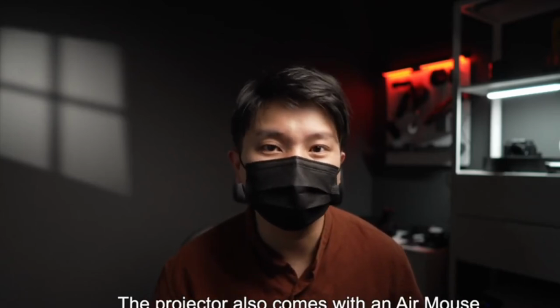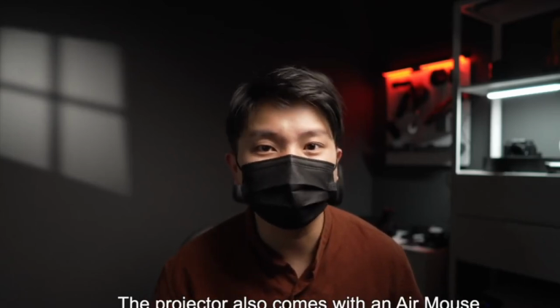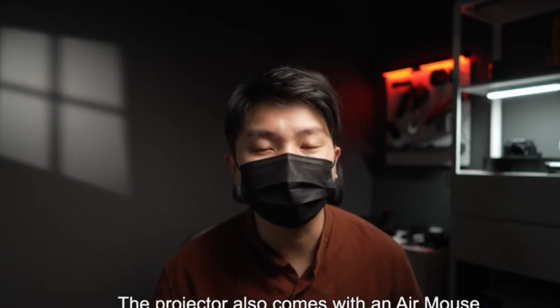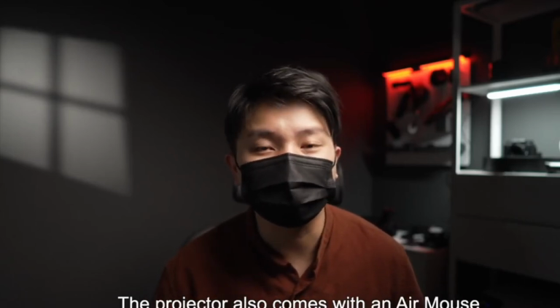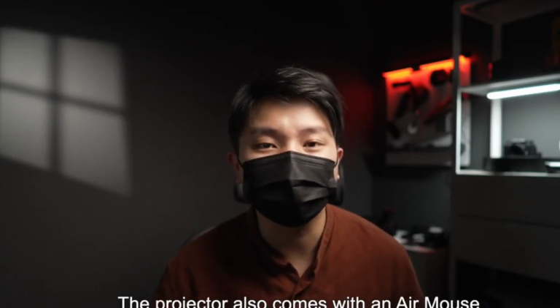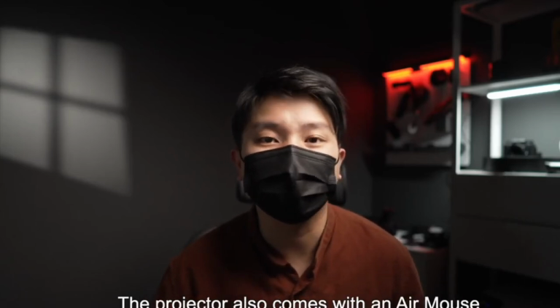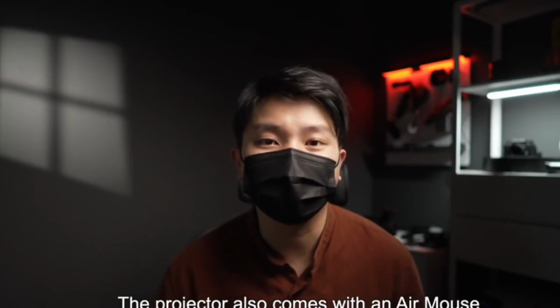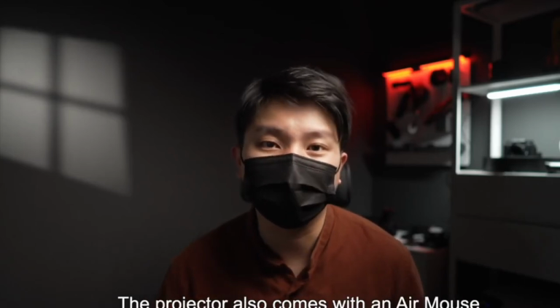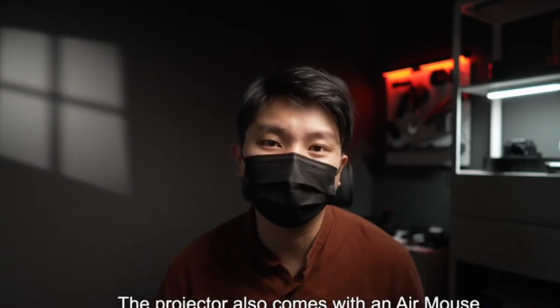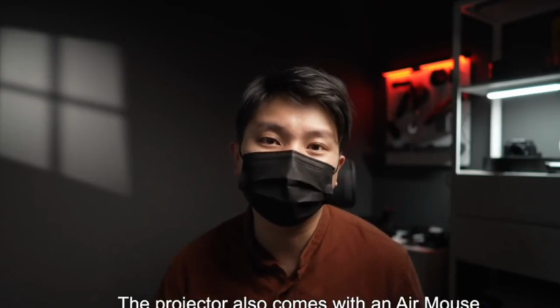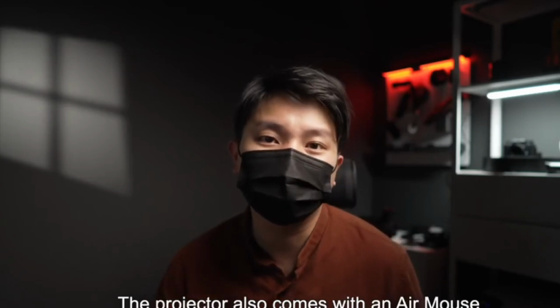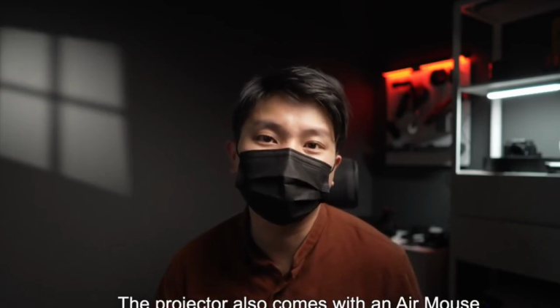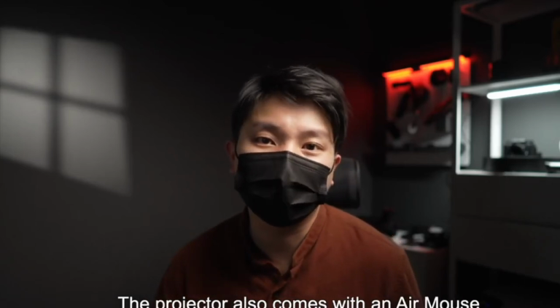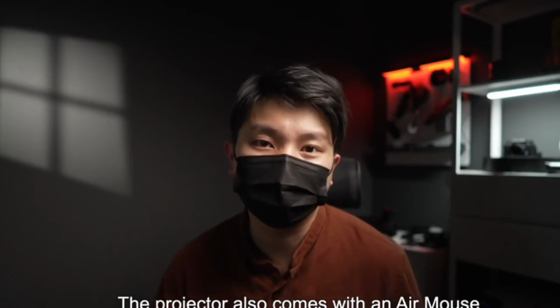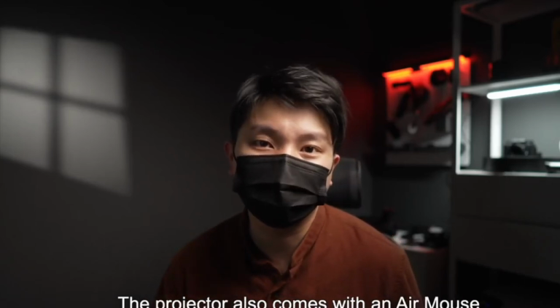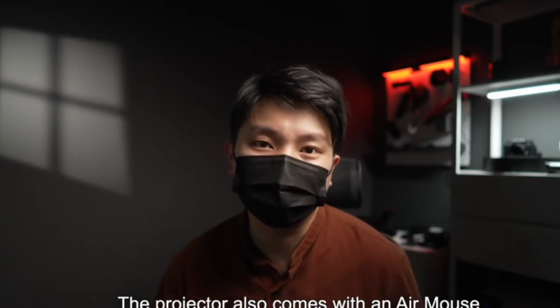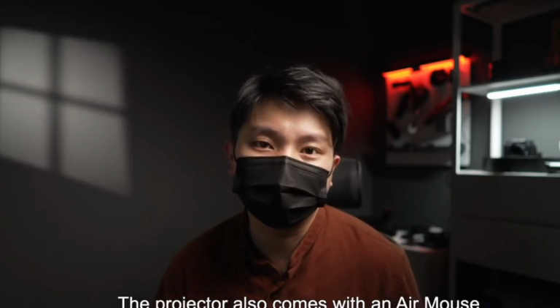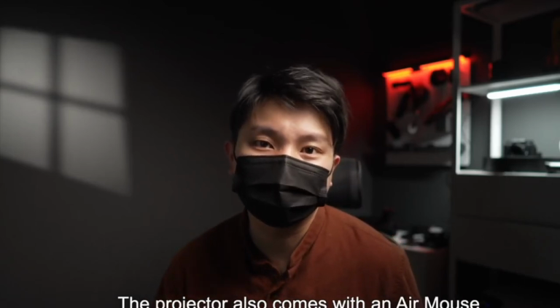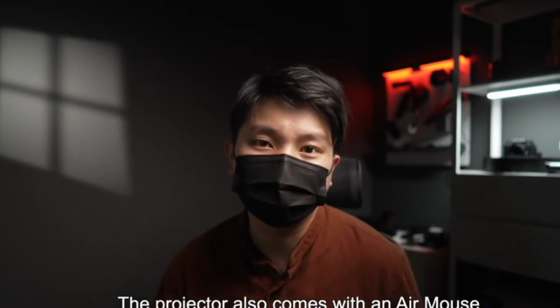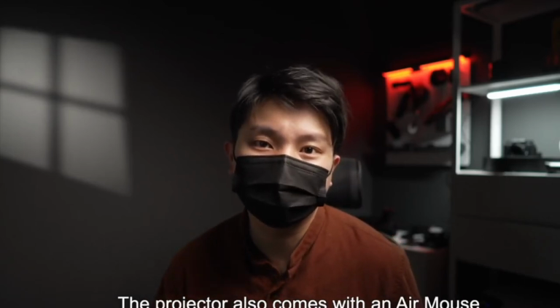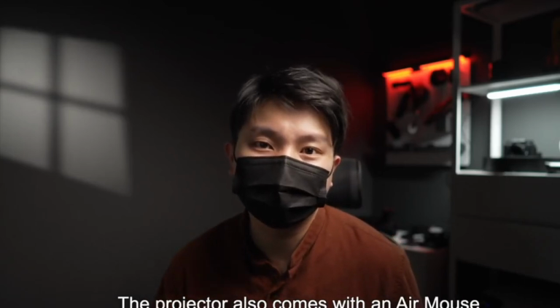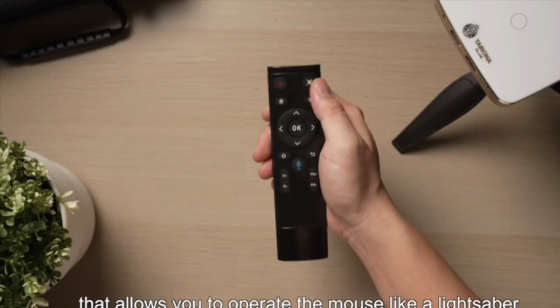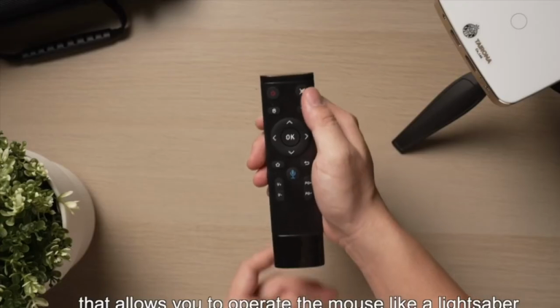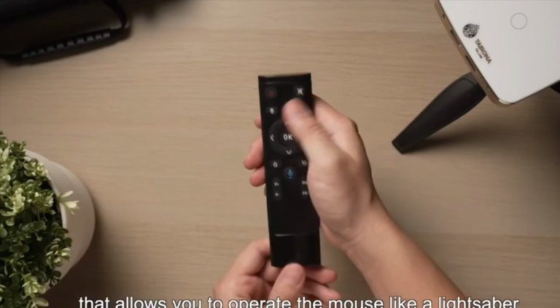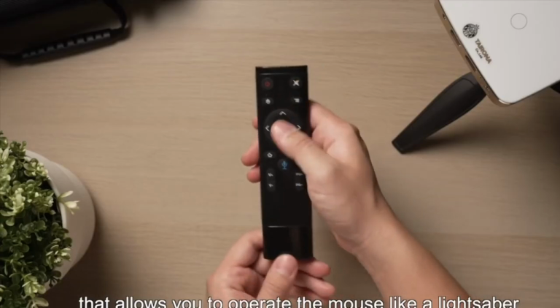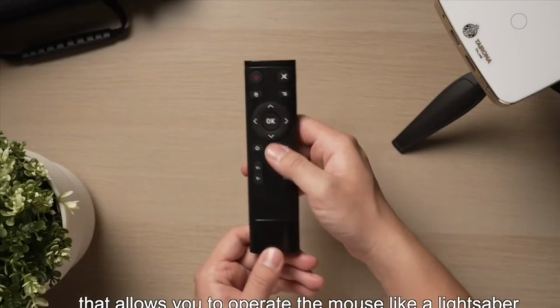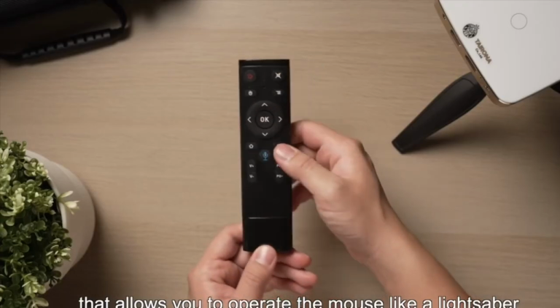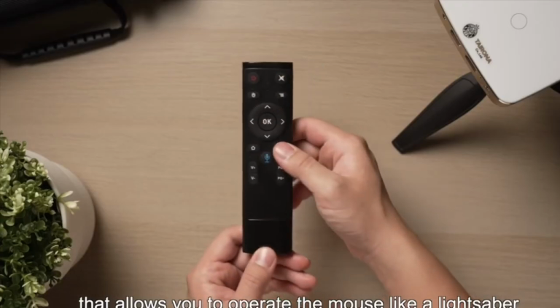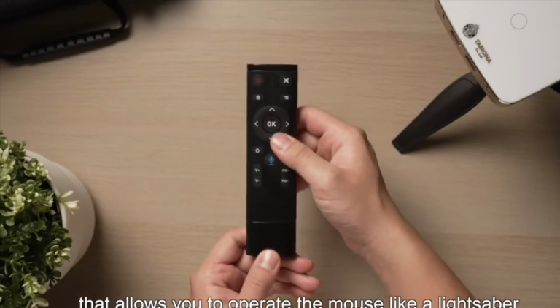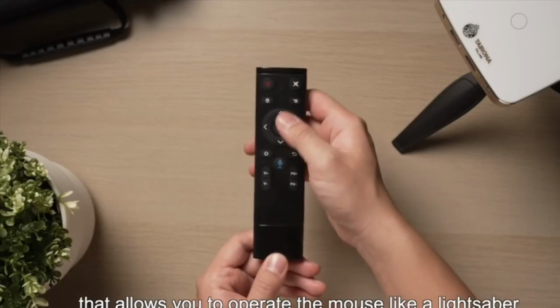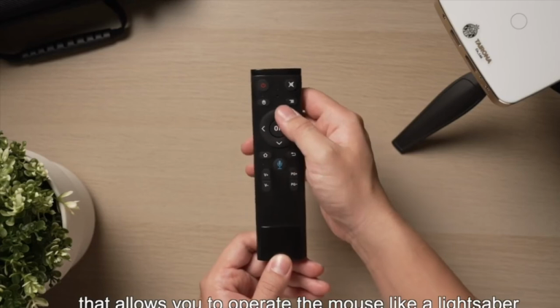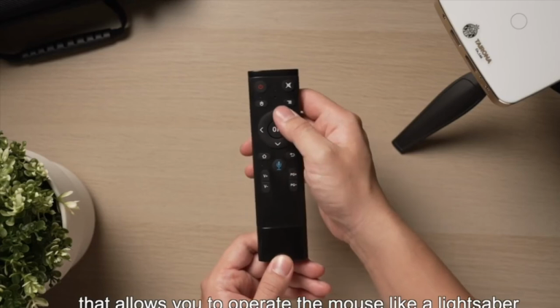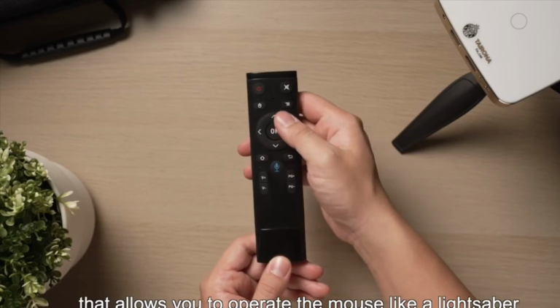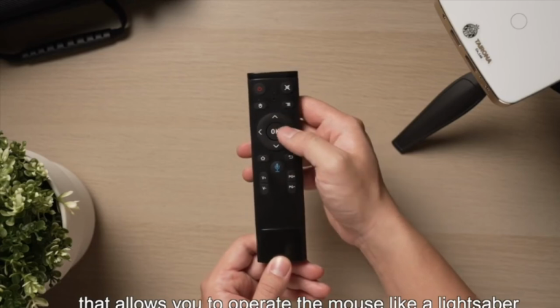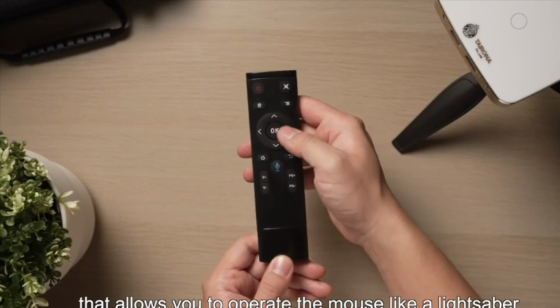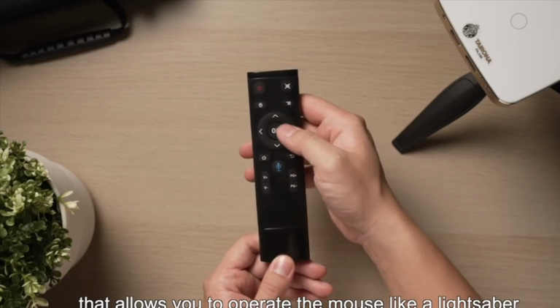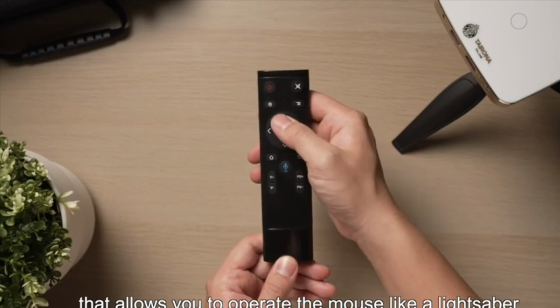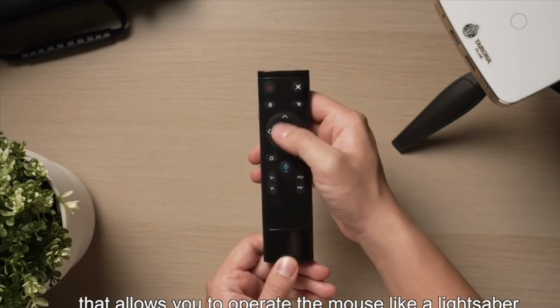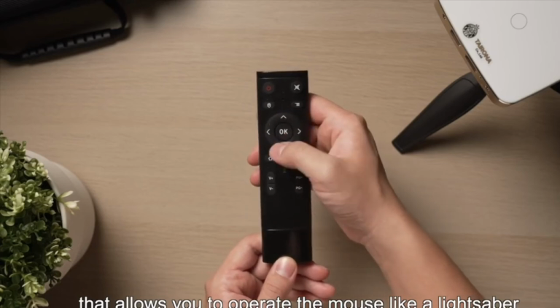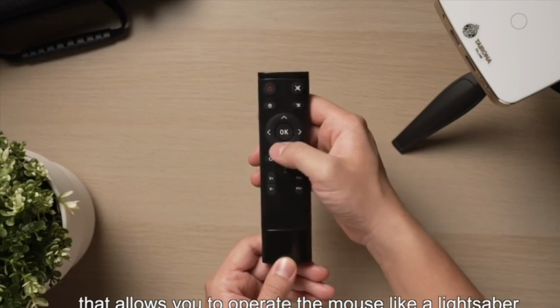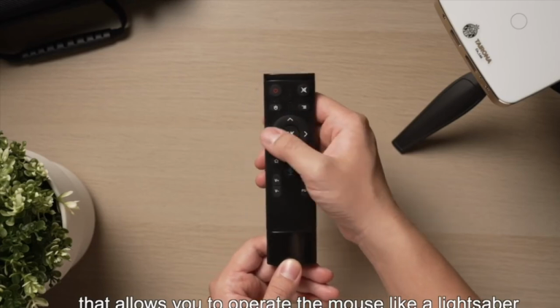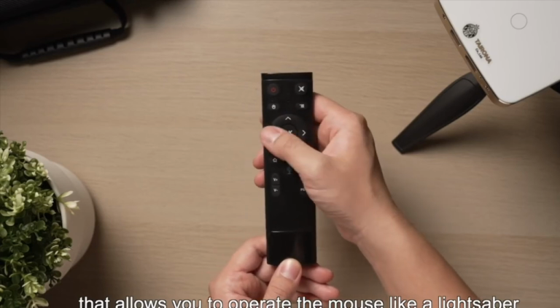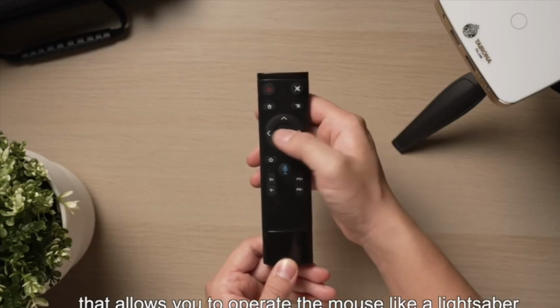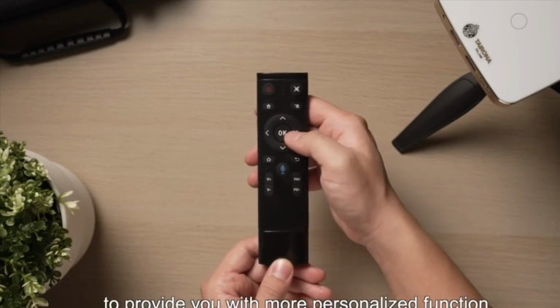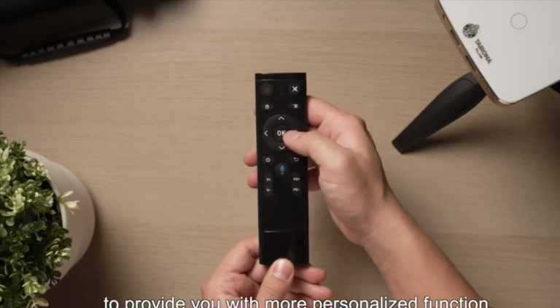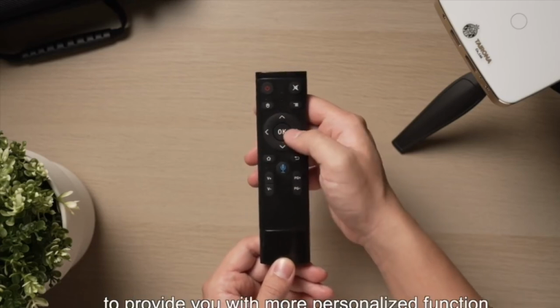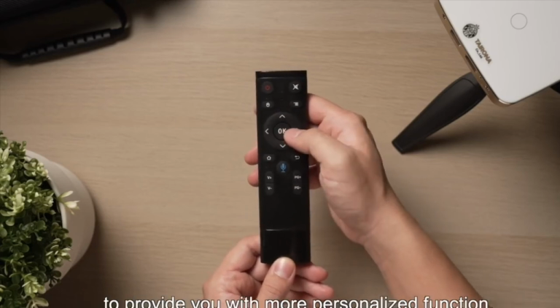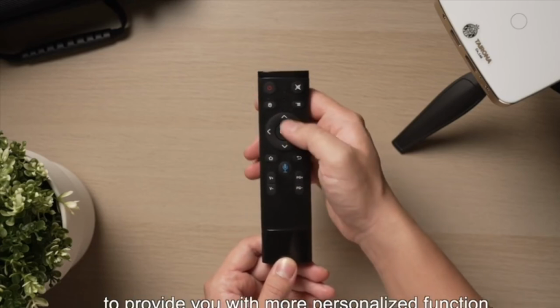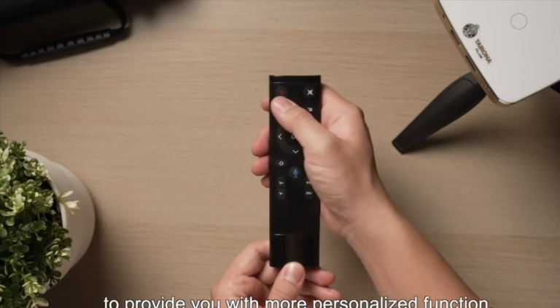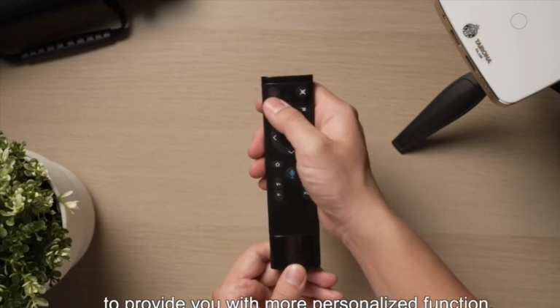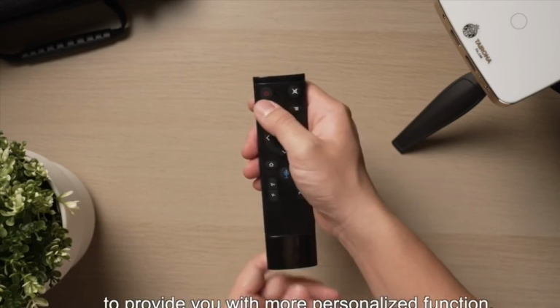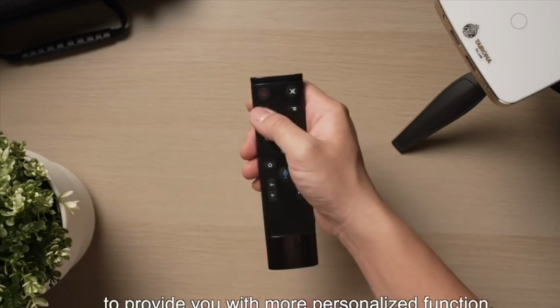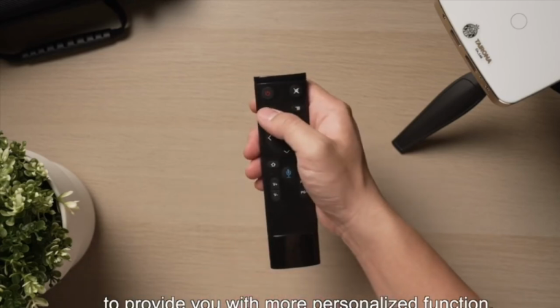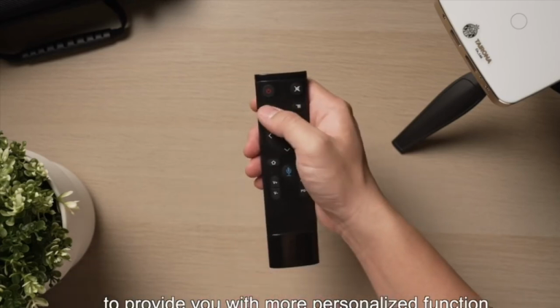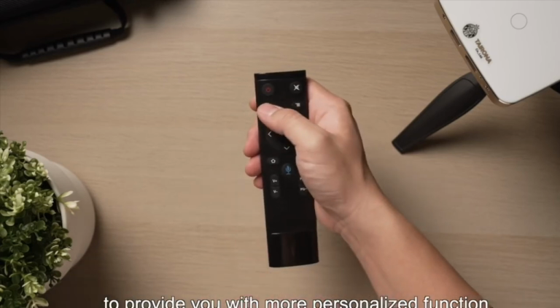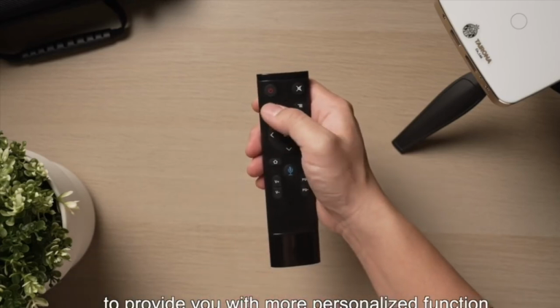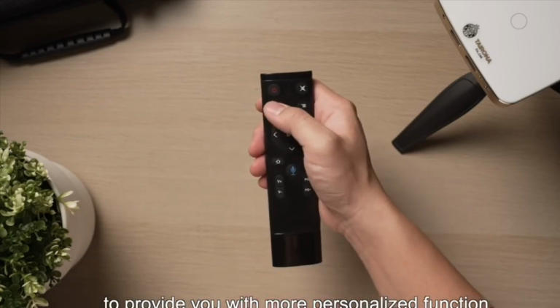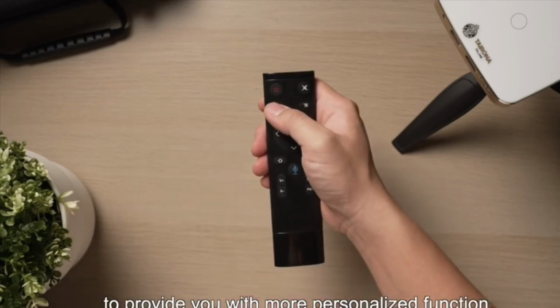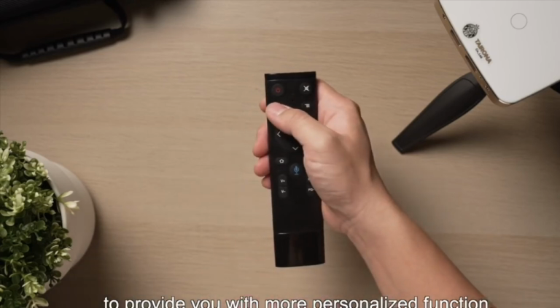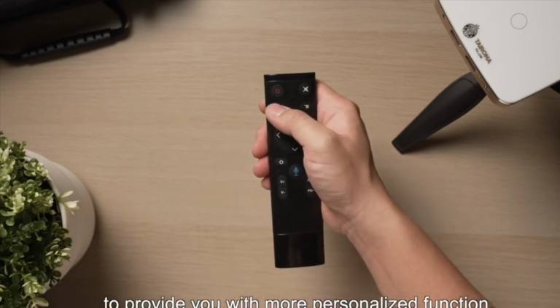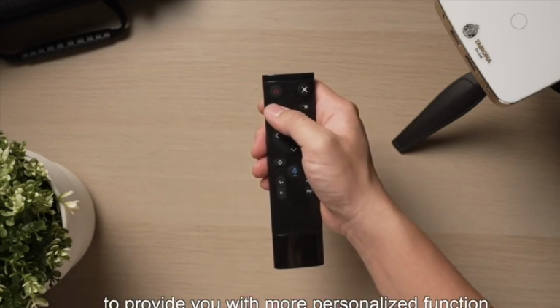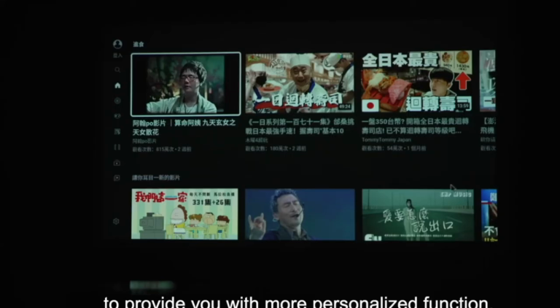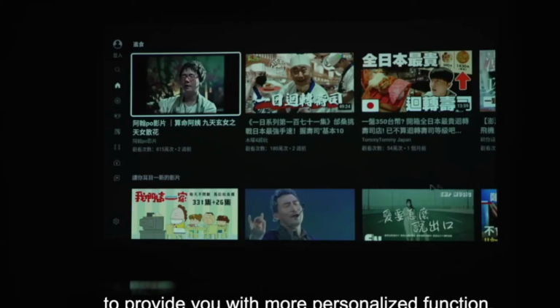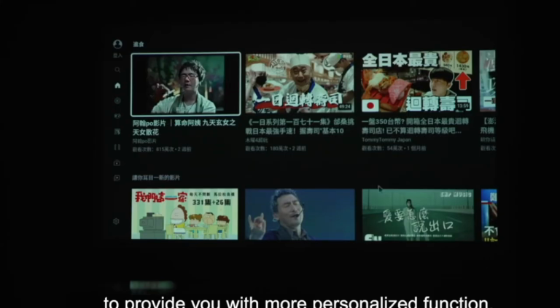The projector also comes with an AirMouse that allows you to operate the mouse like a lightsaber, providing more personalized functionality.